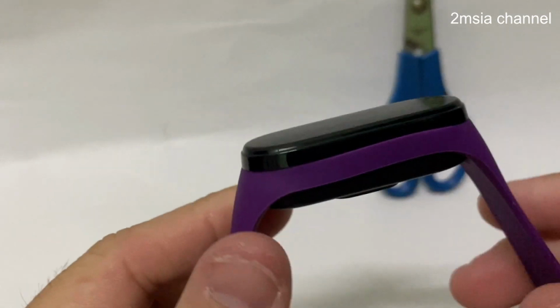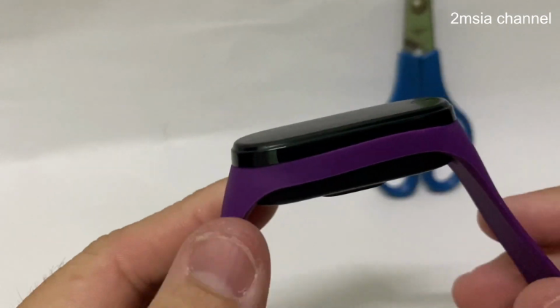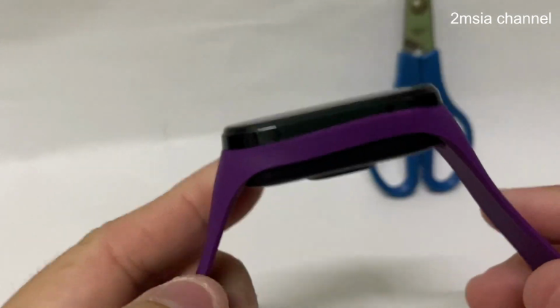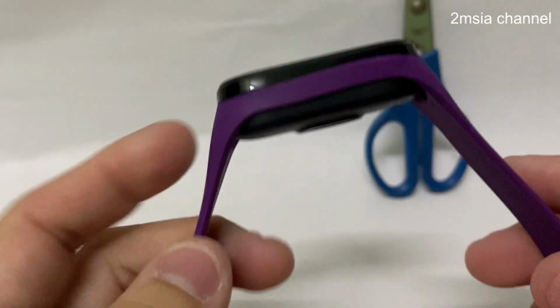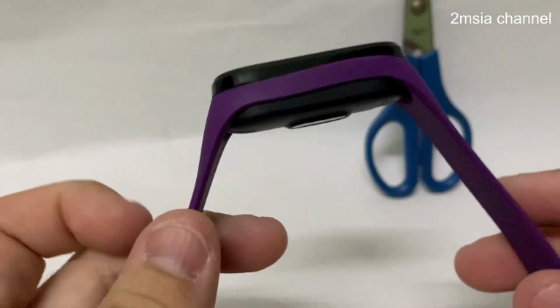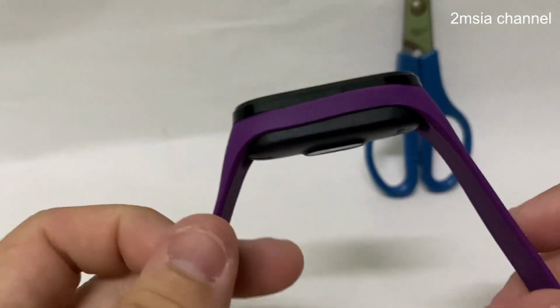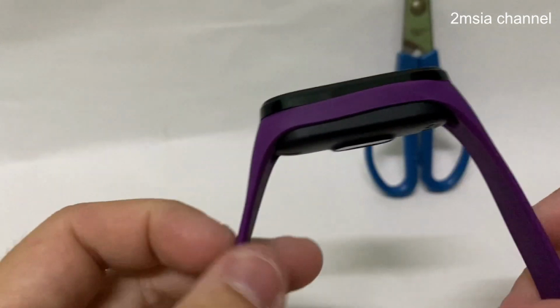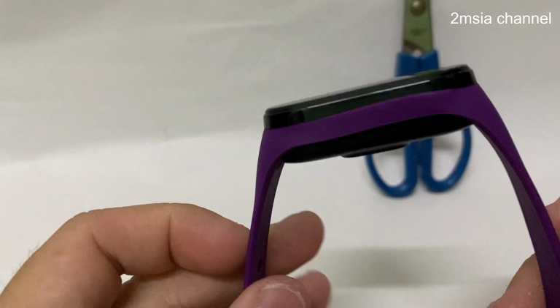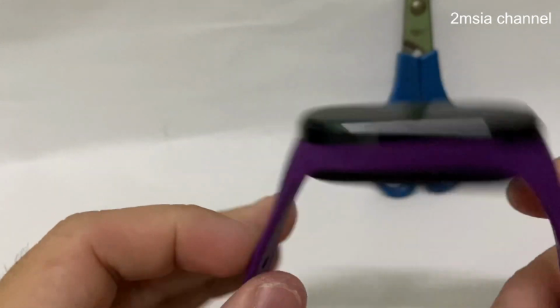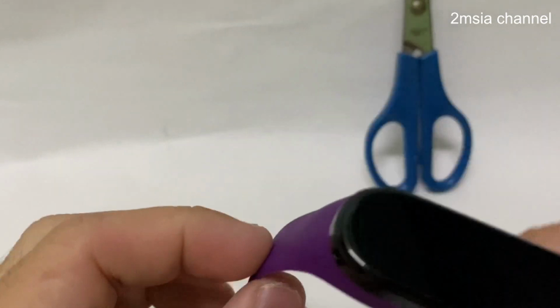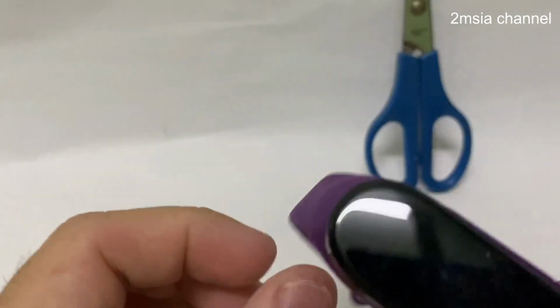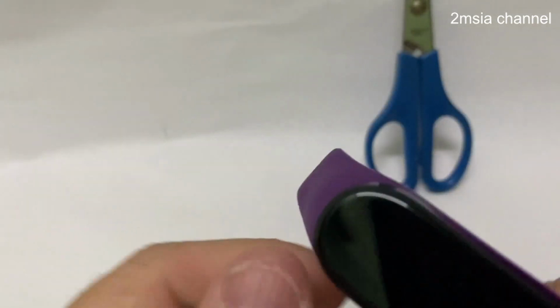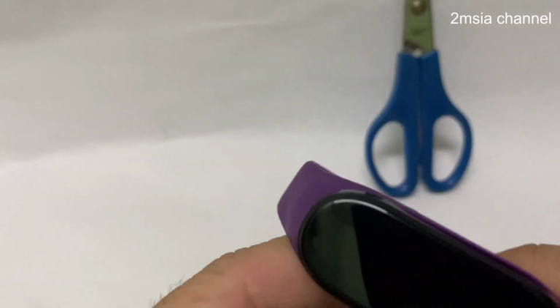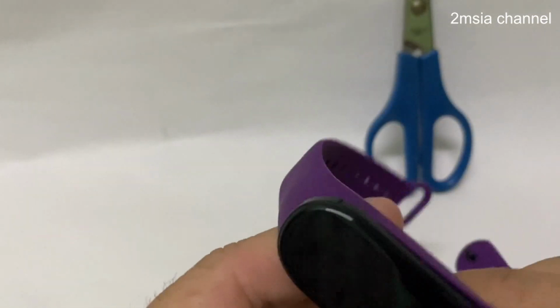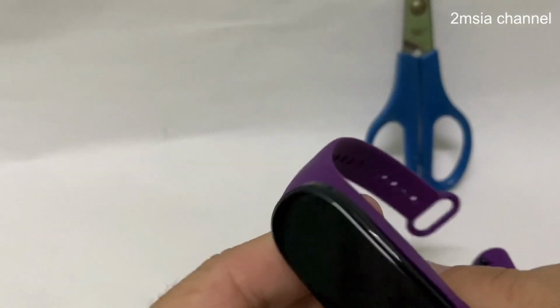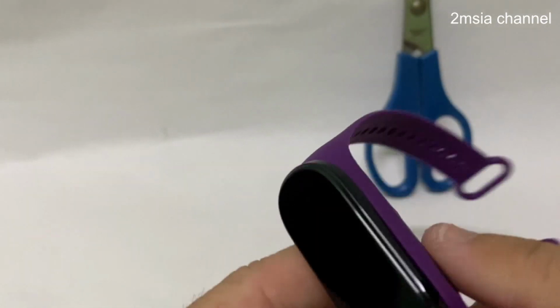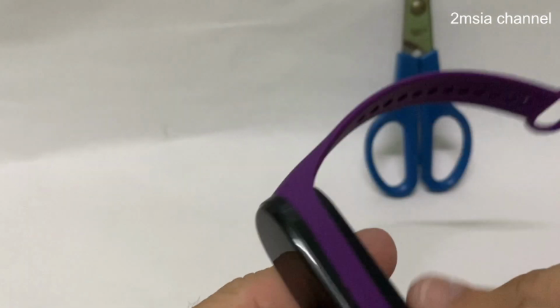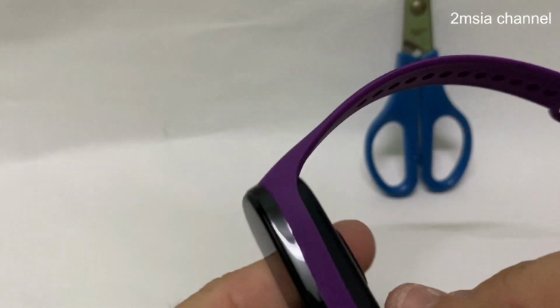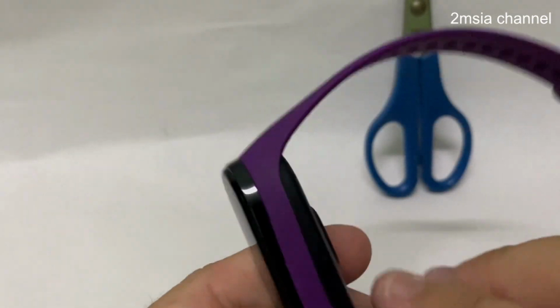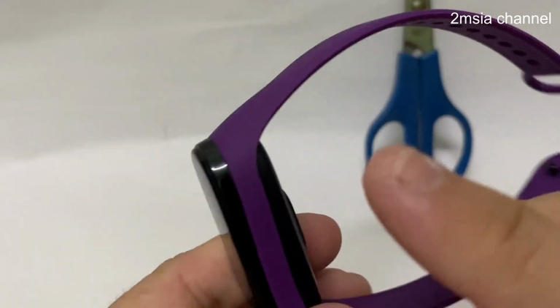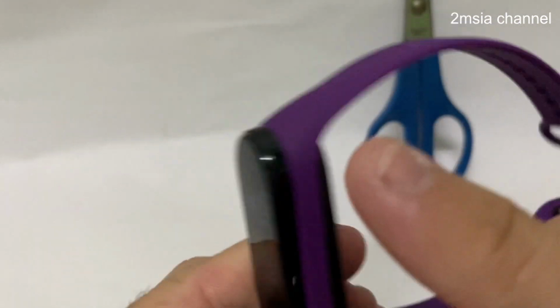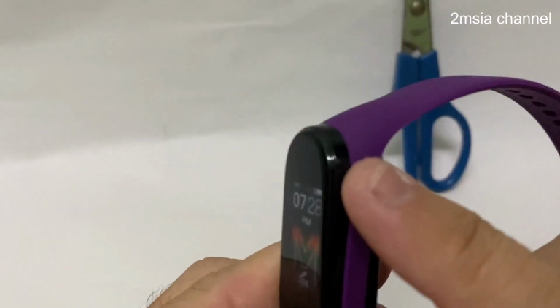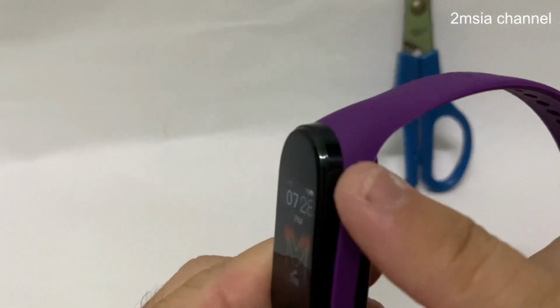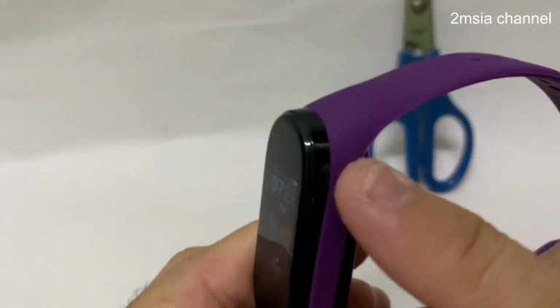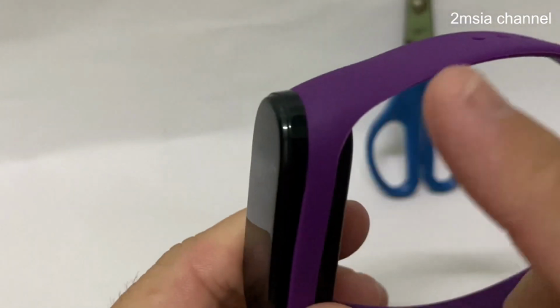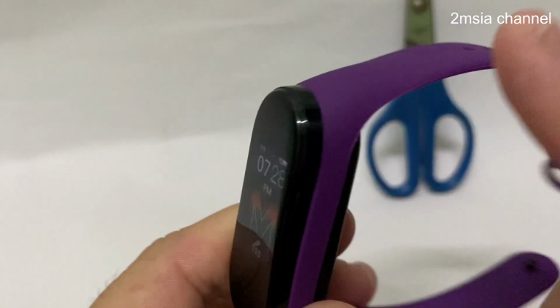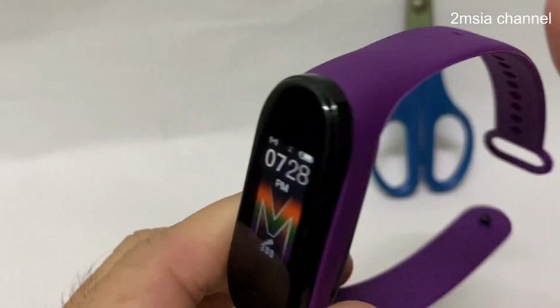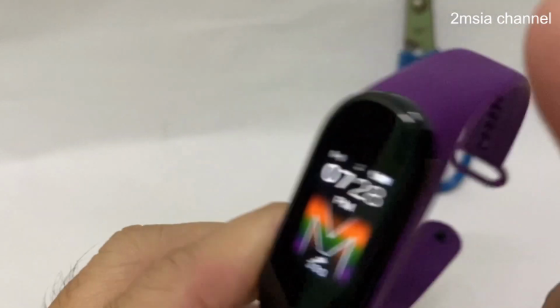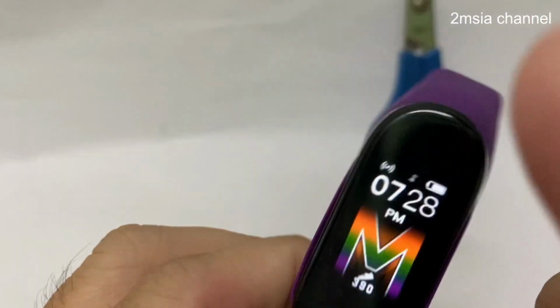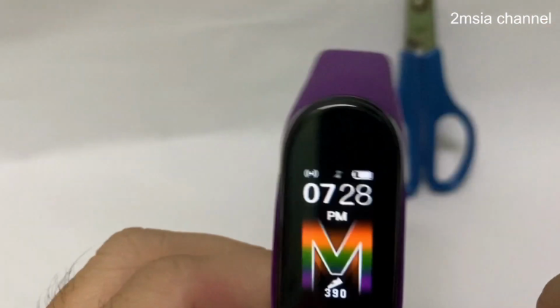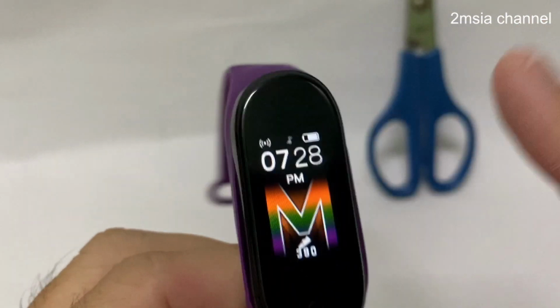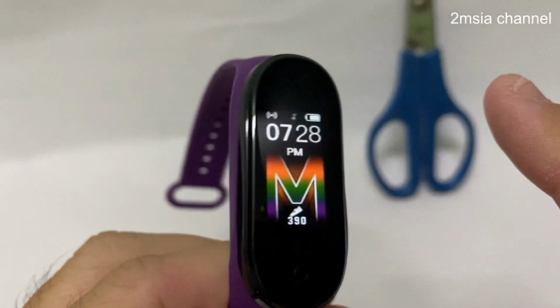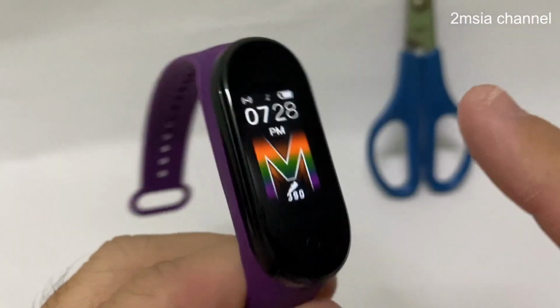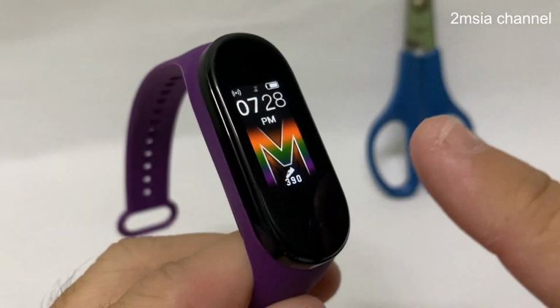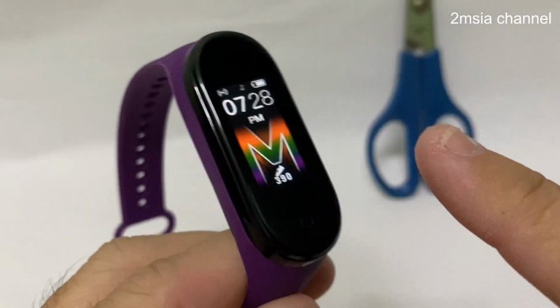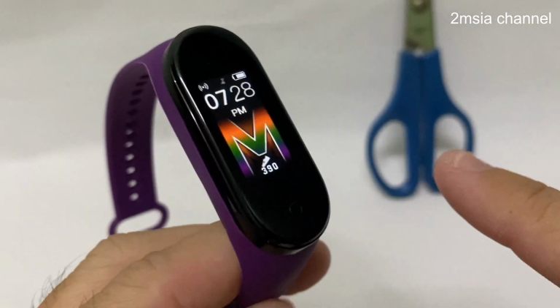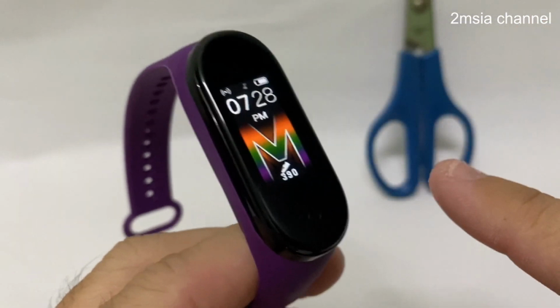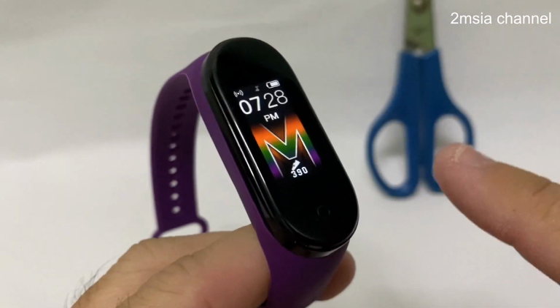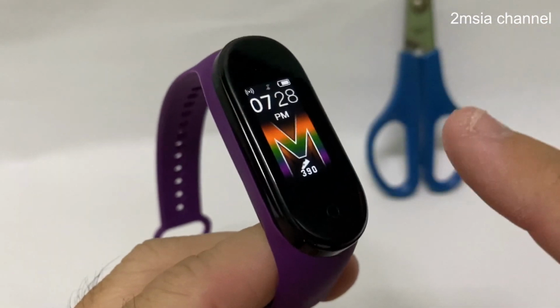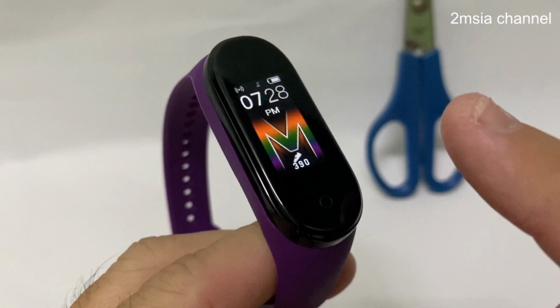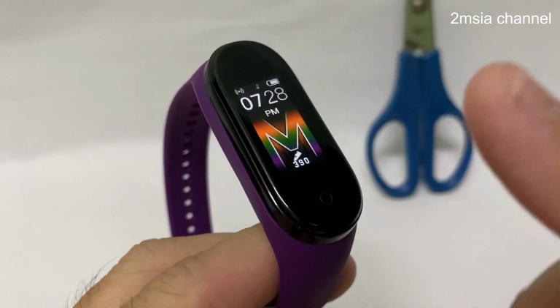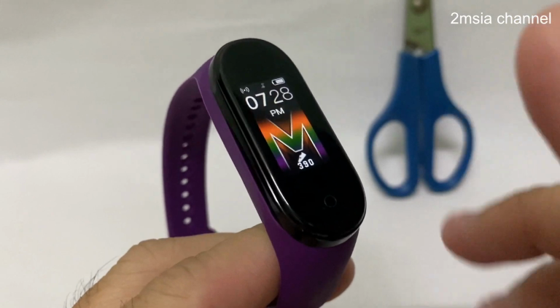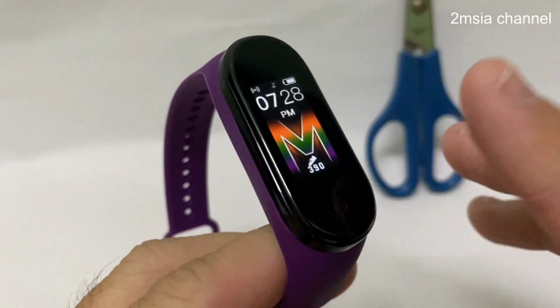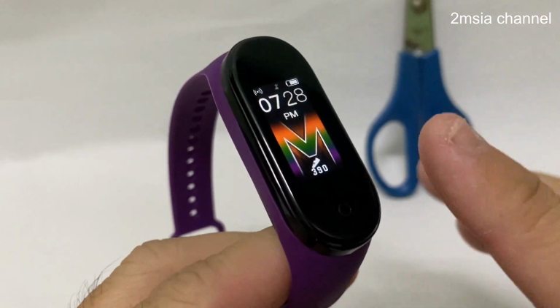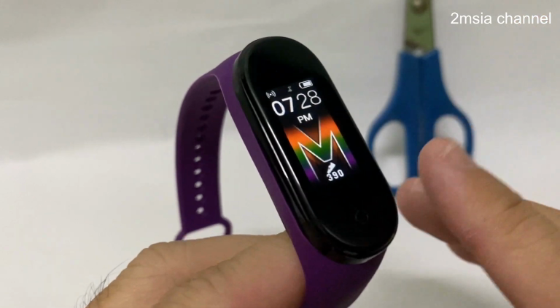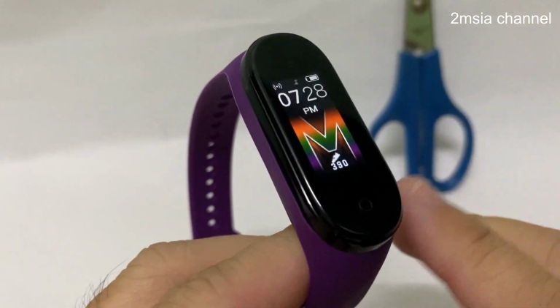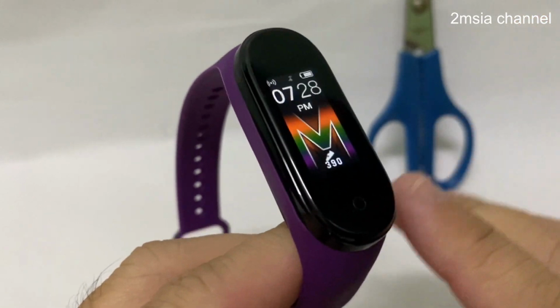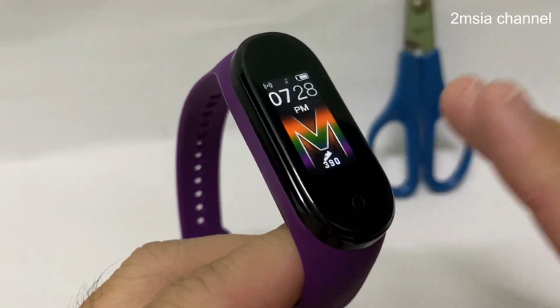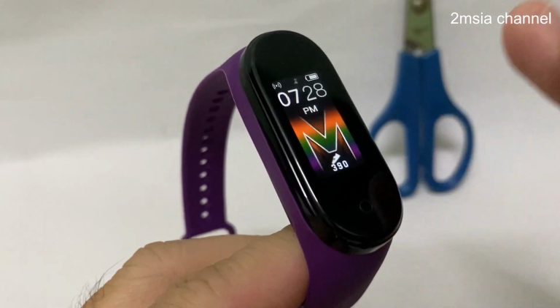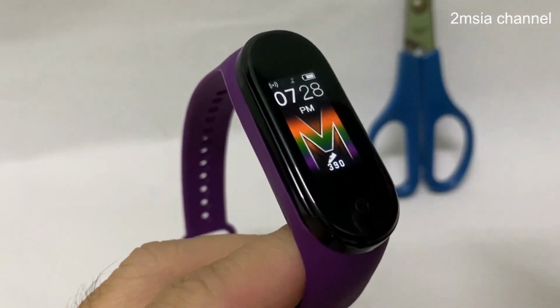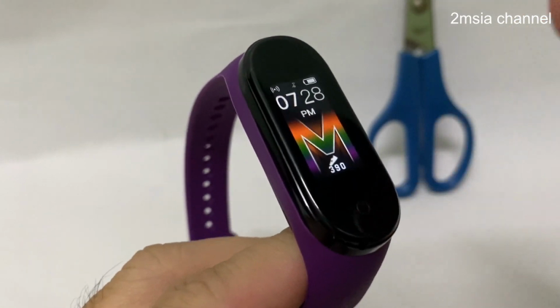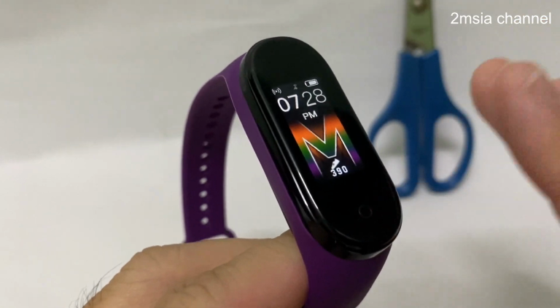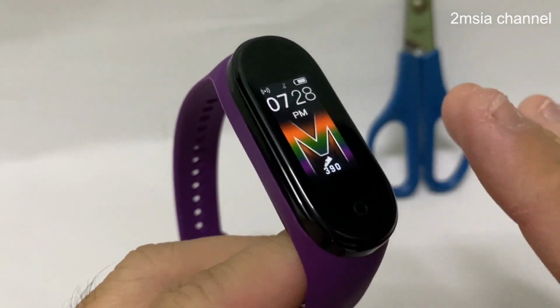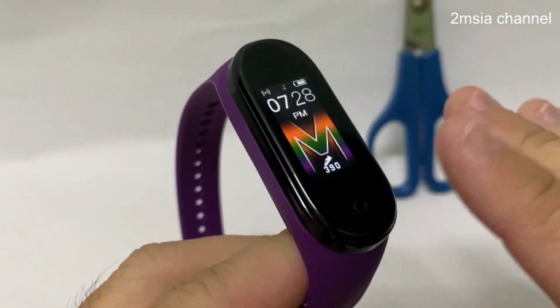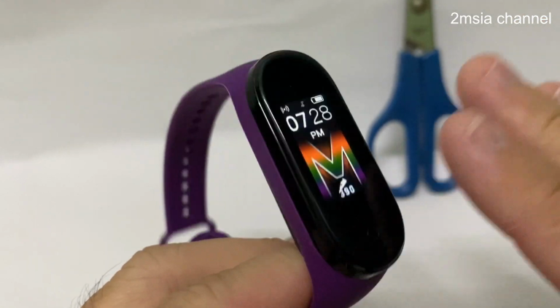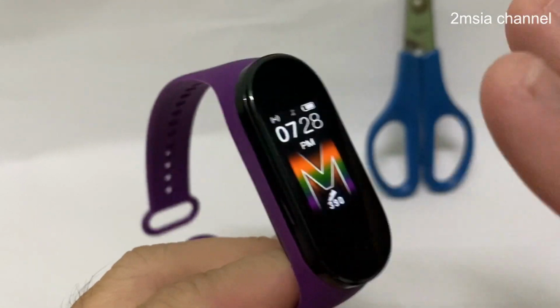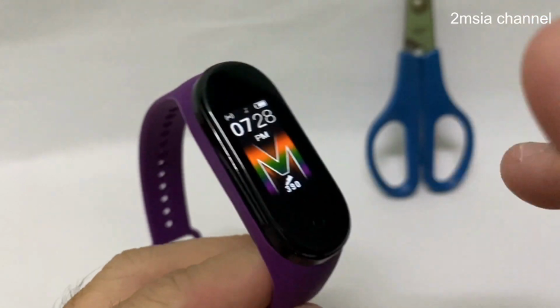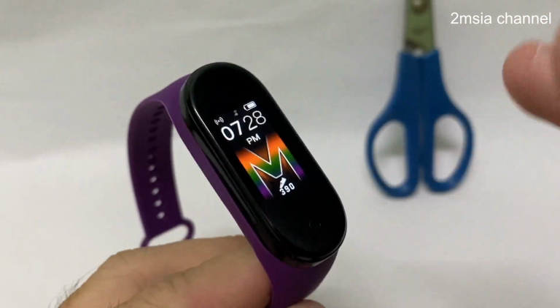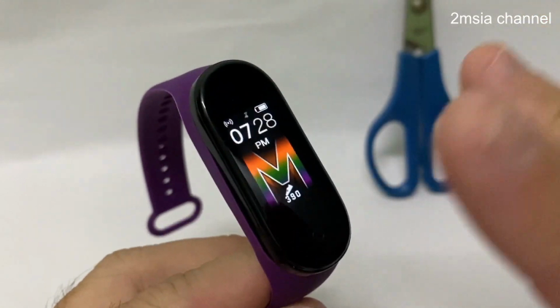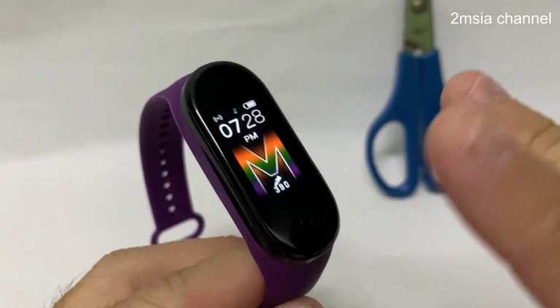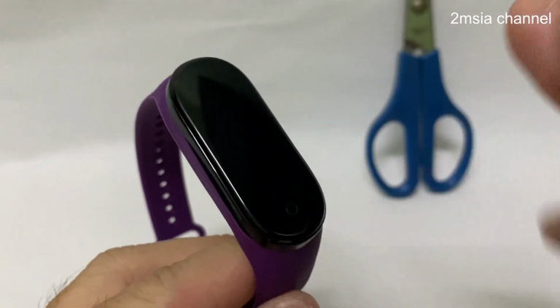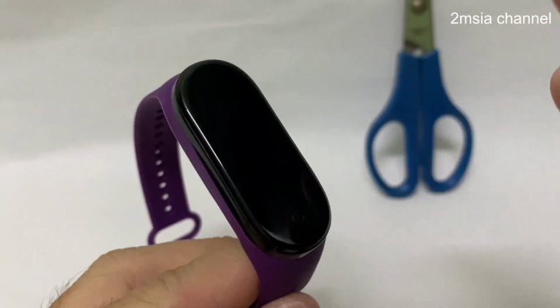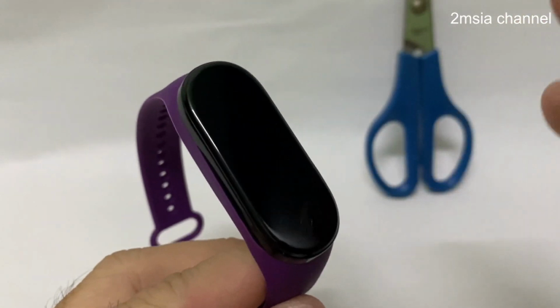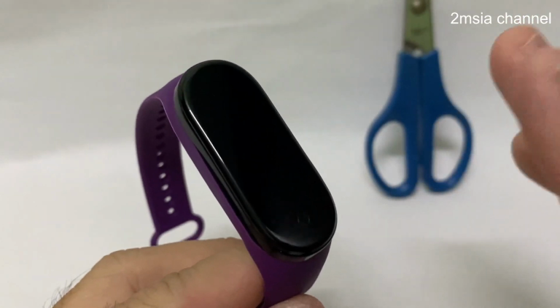How many themes are inside this M5? It's a very short video. Unfortunately, this M5 only has two types of theme.